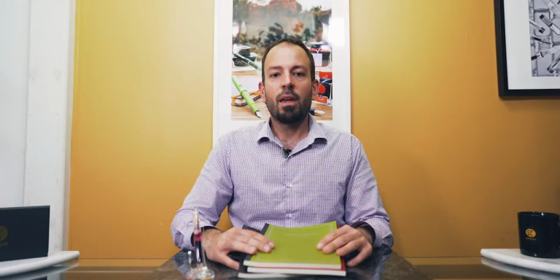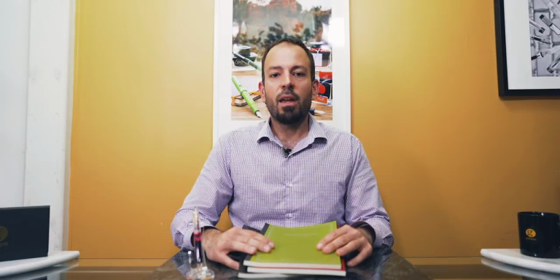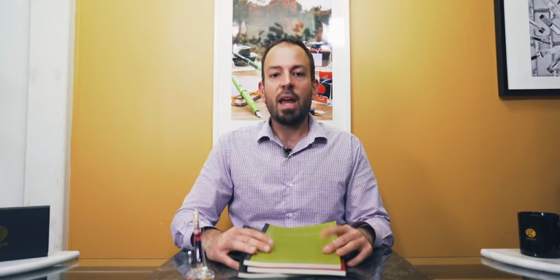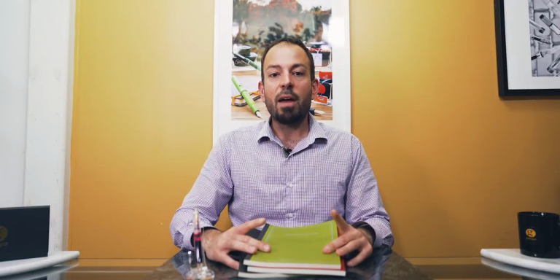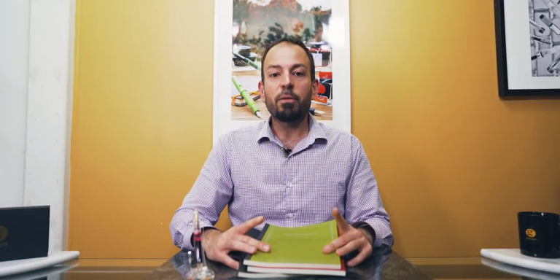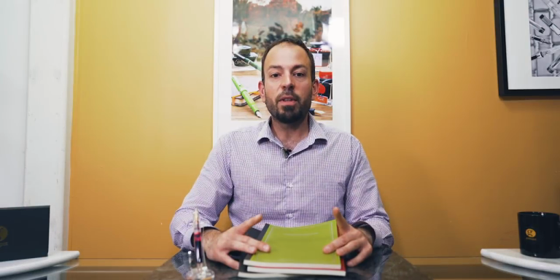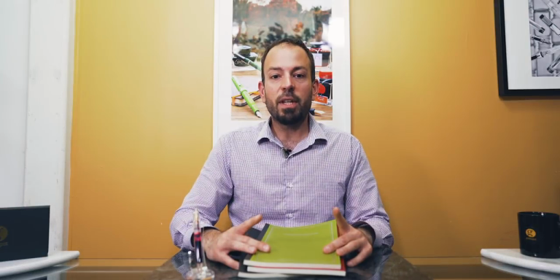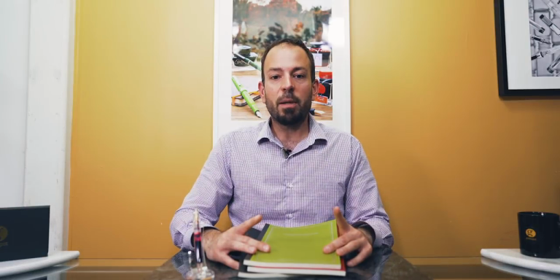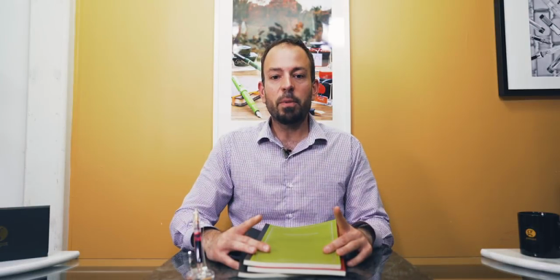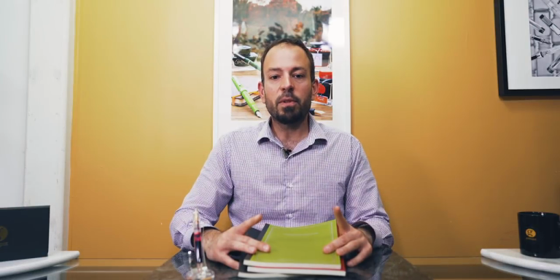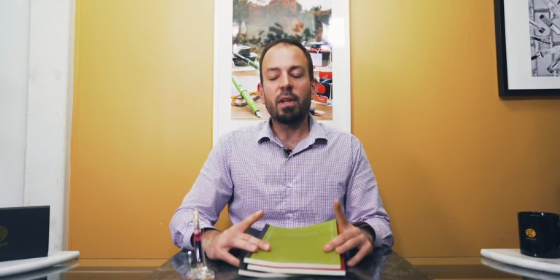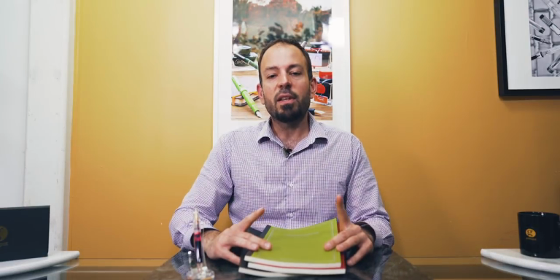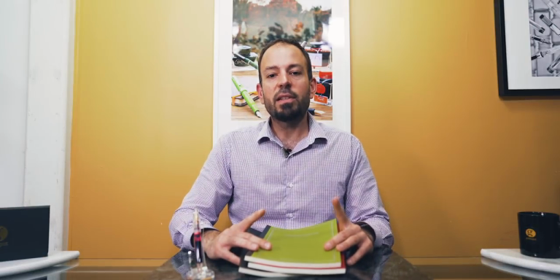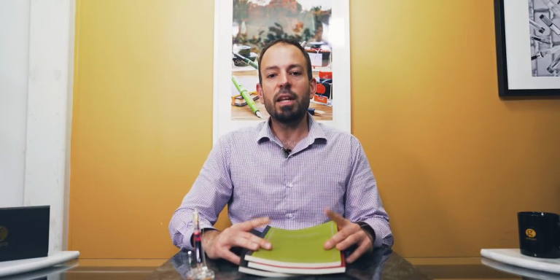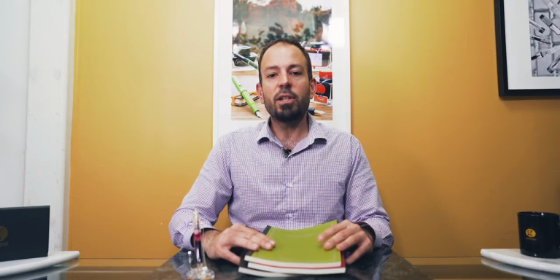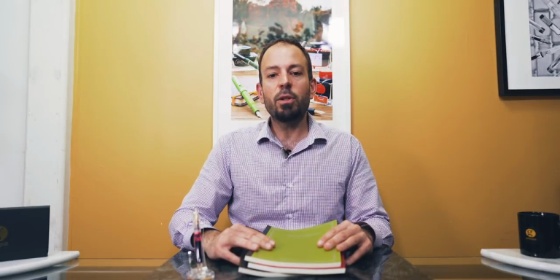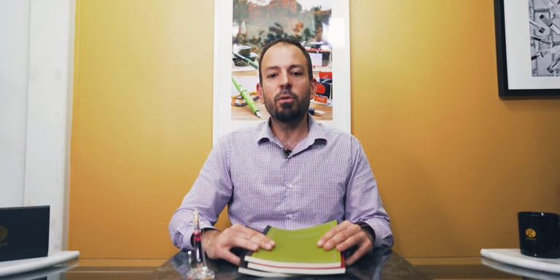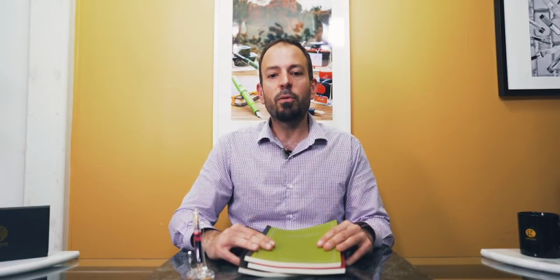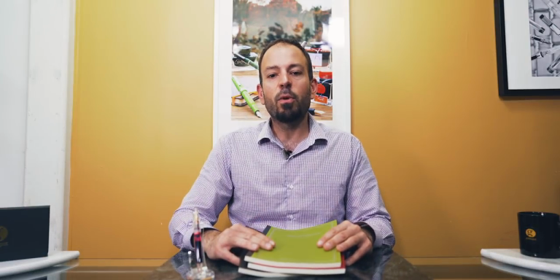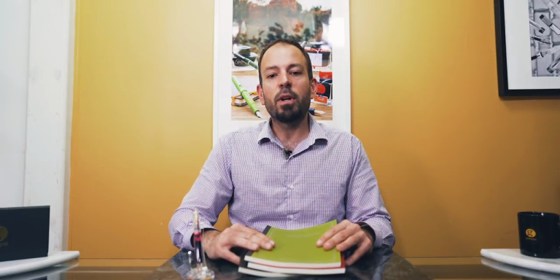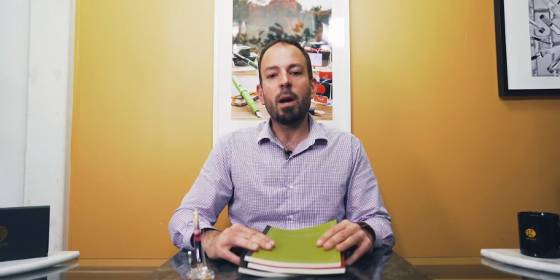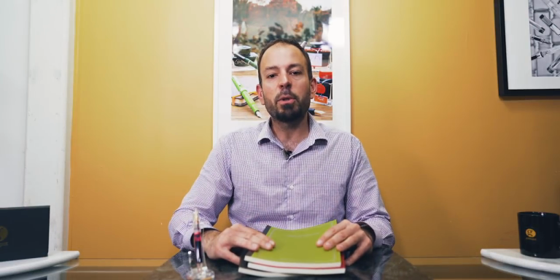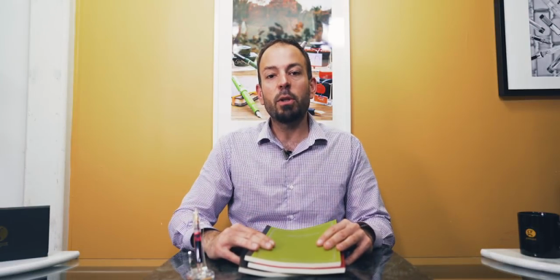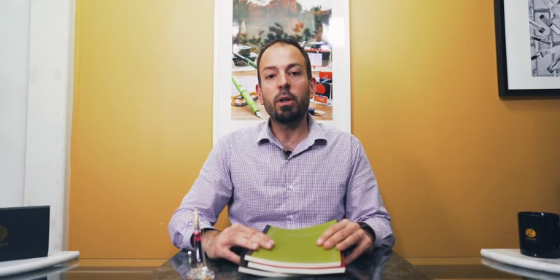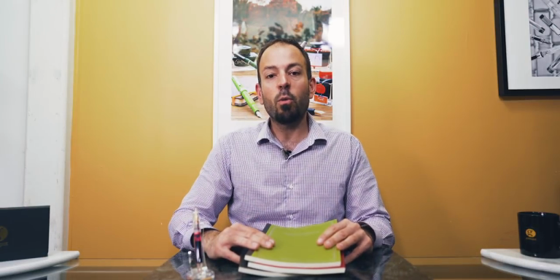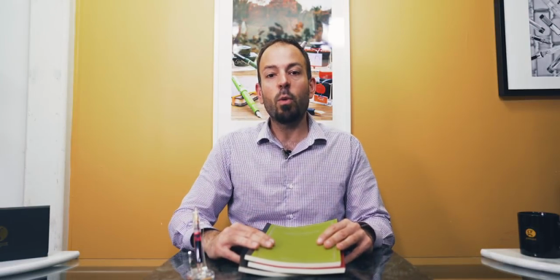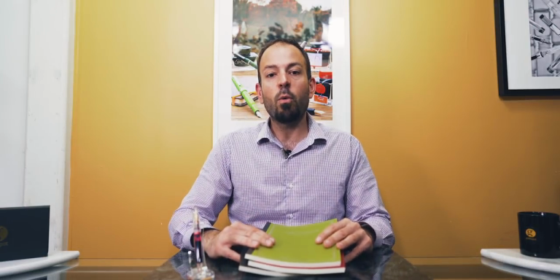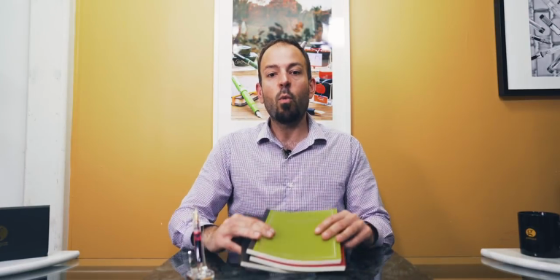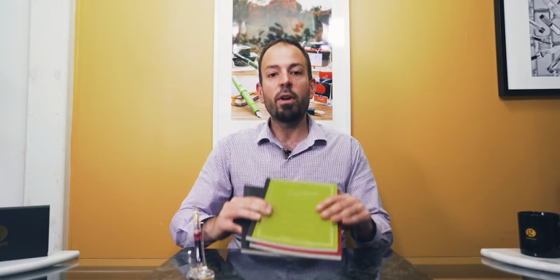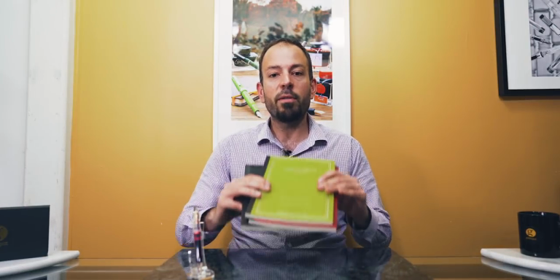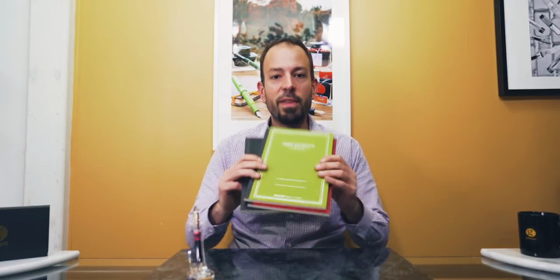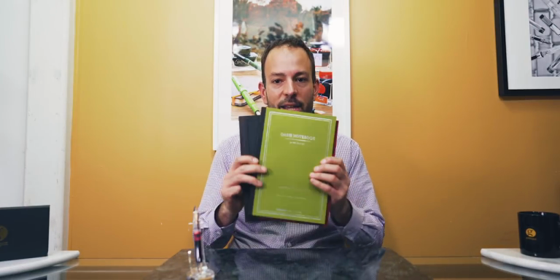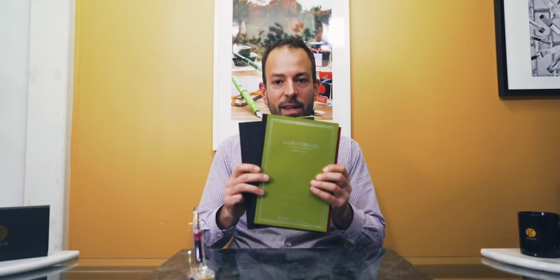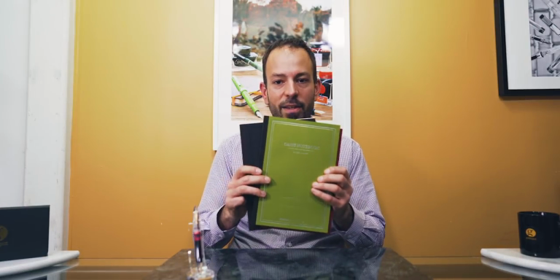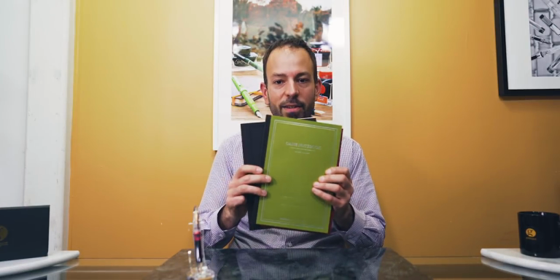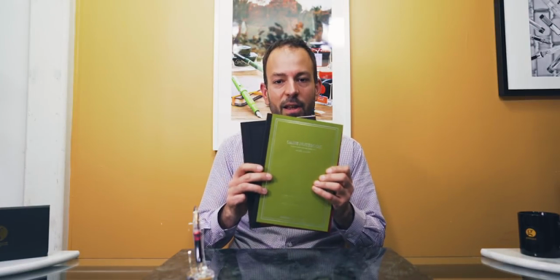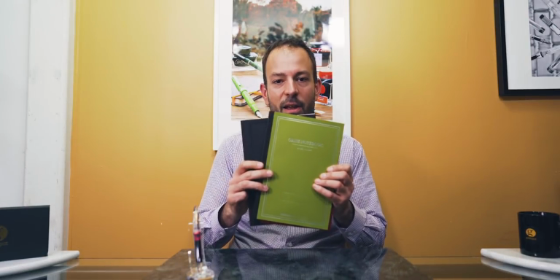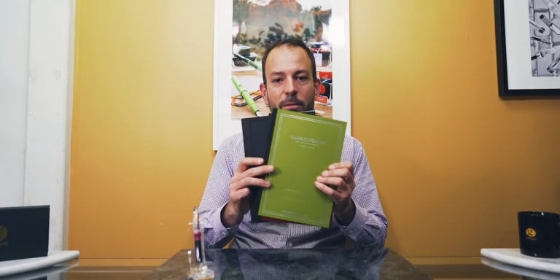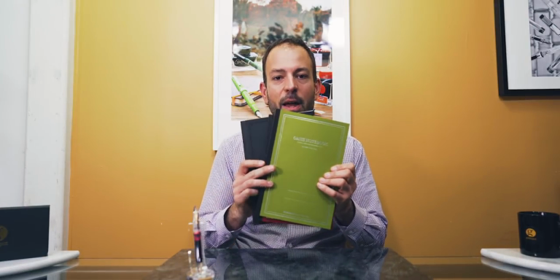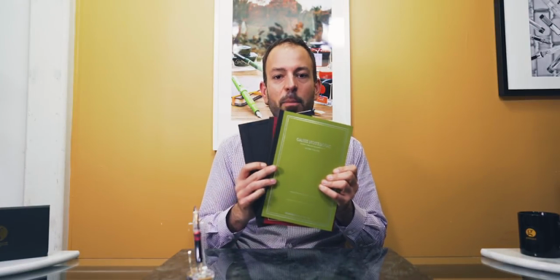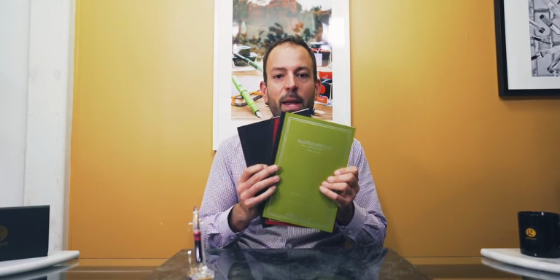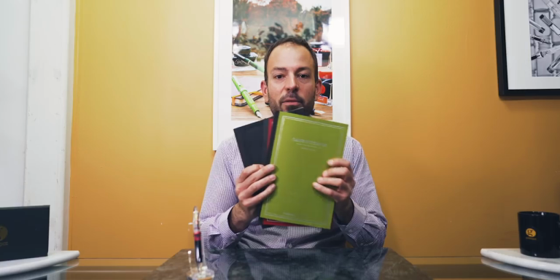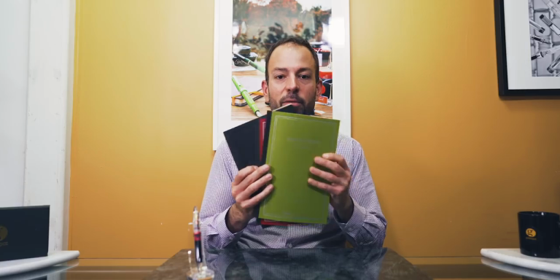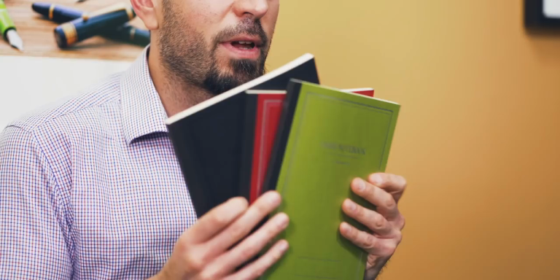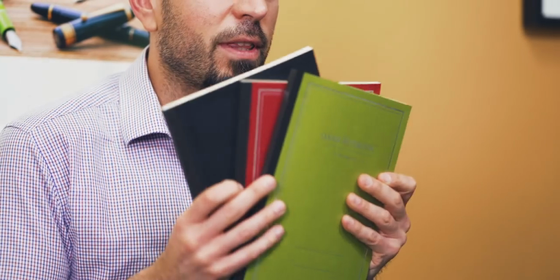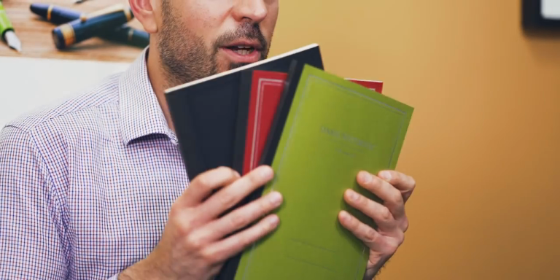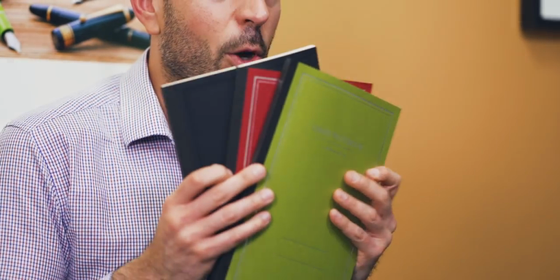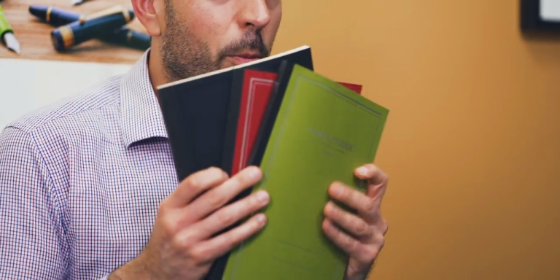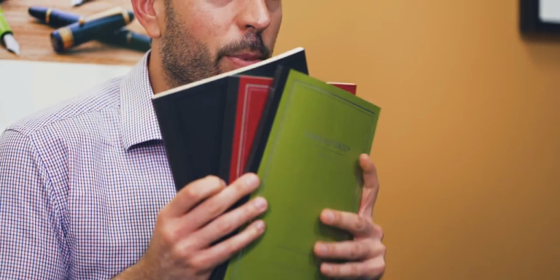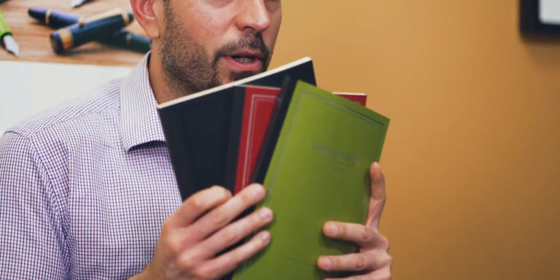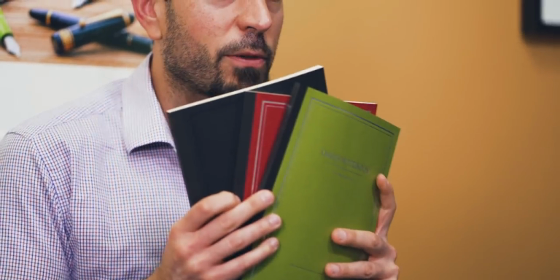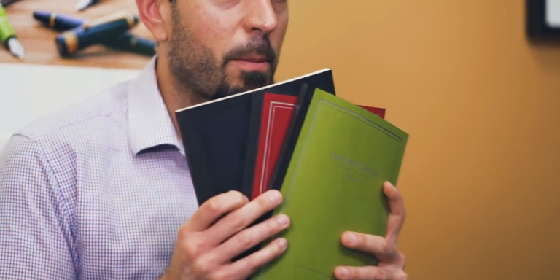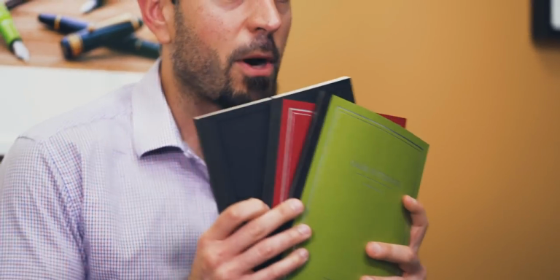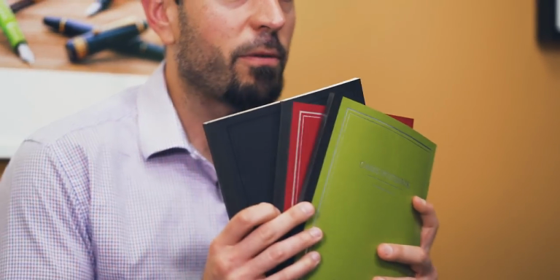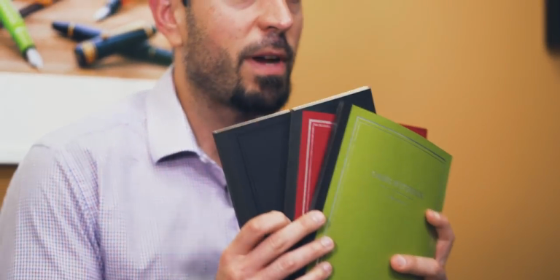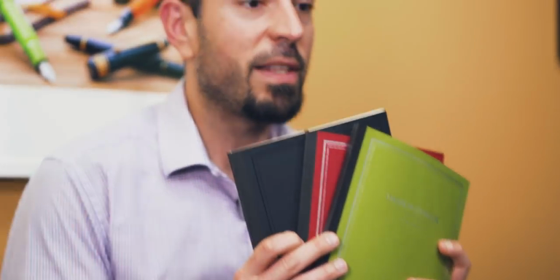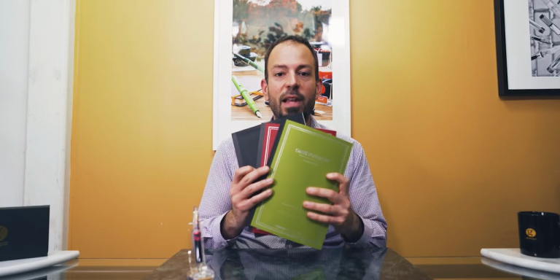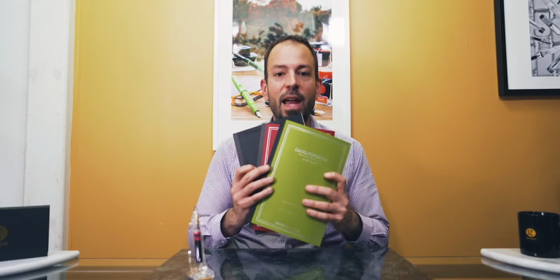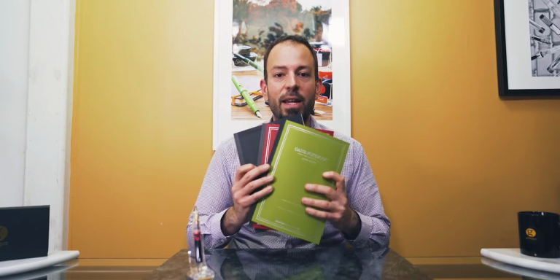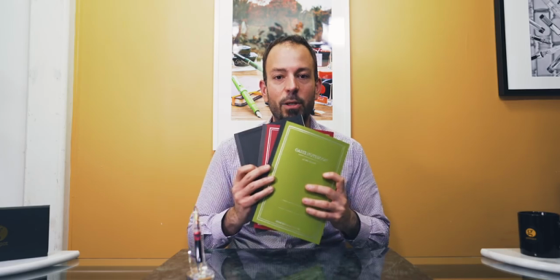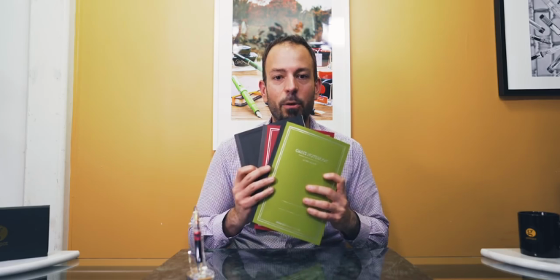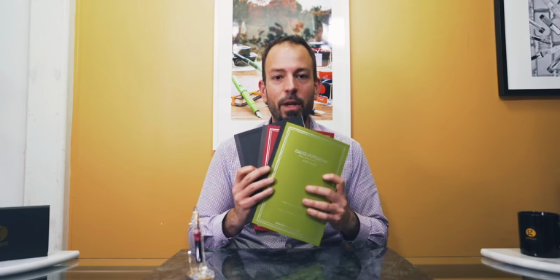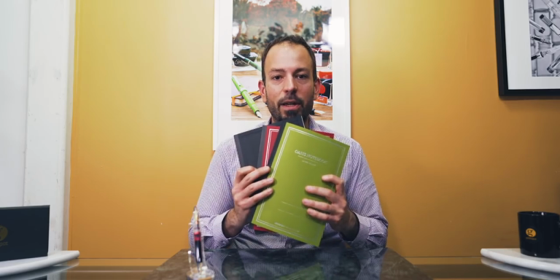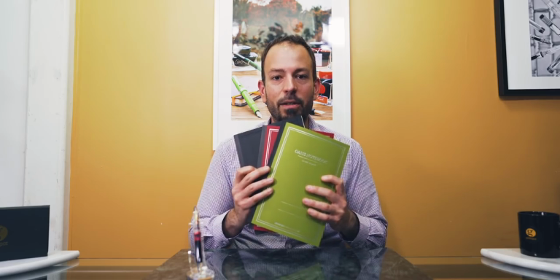After the tips, stay tuned for an opportunity to win one of these fountain pen friendly notebooks from our friends Addie Toya.